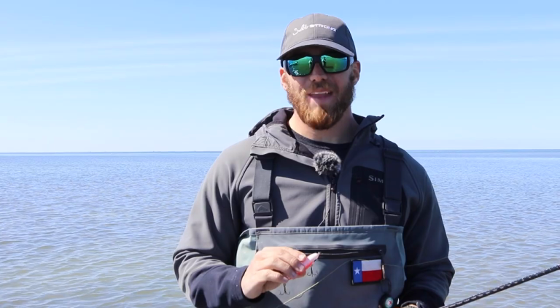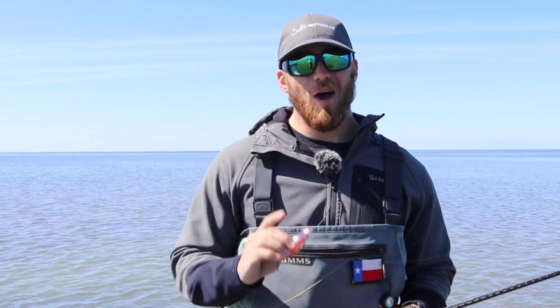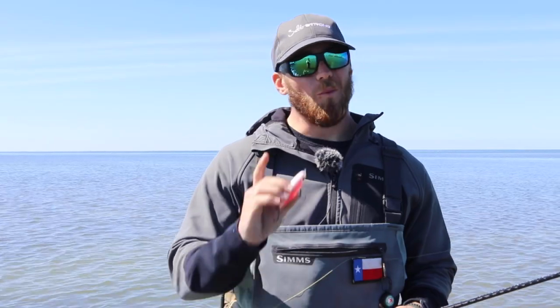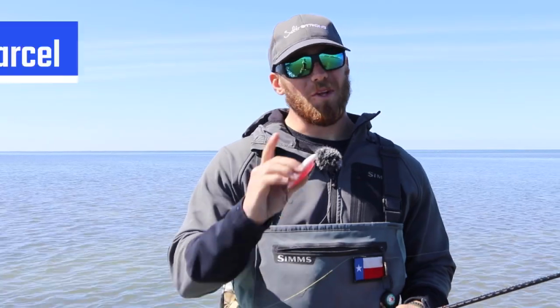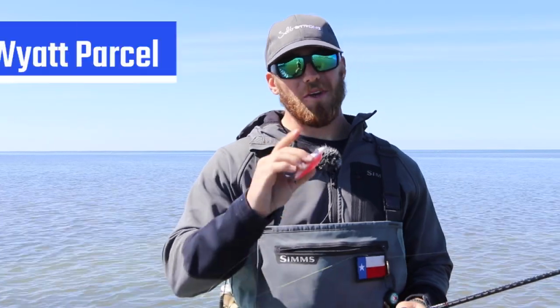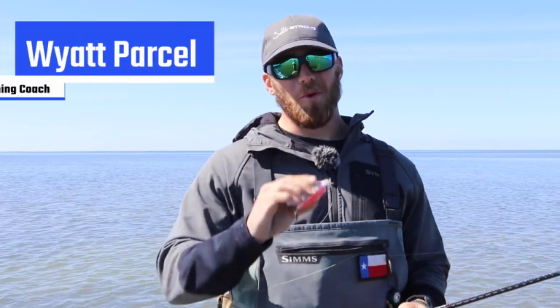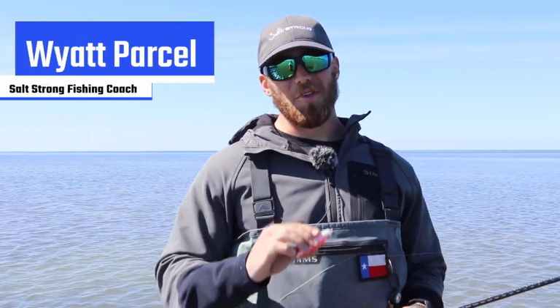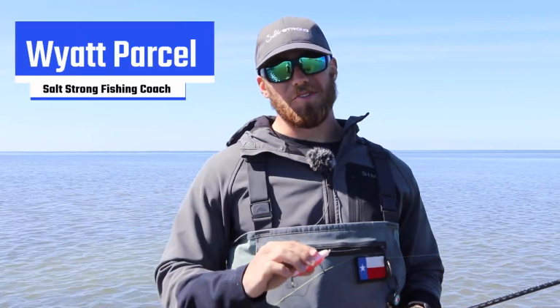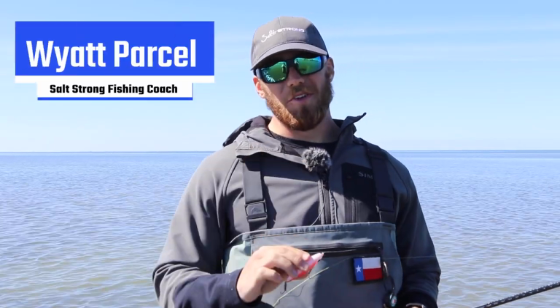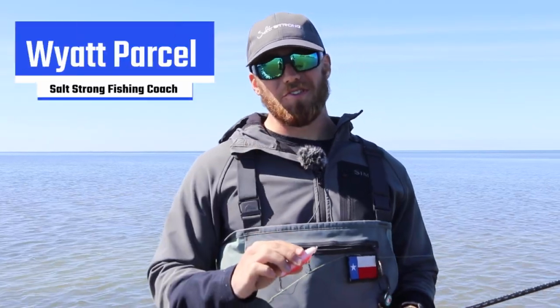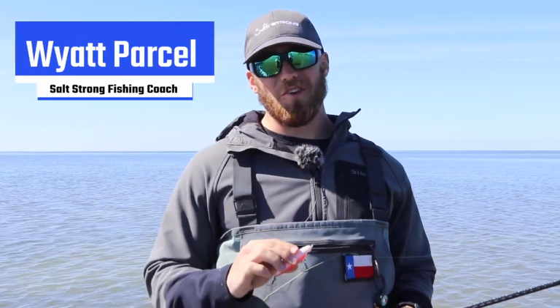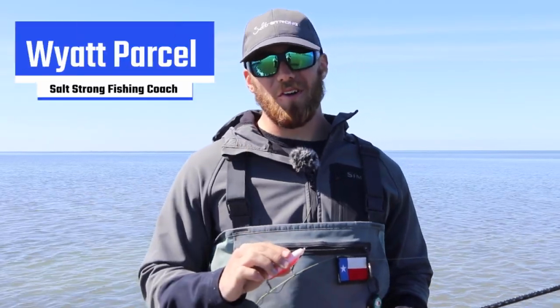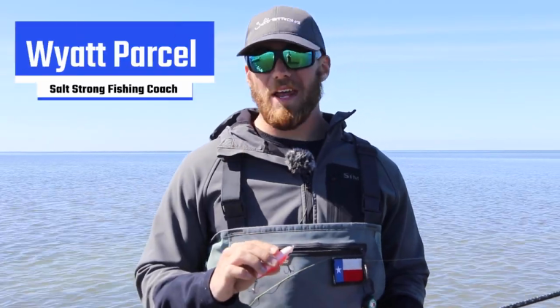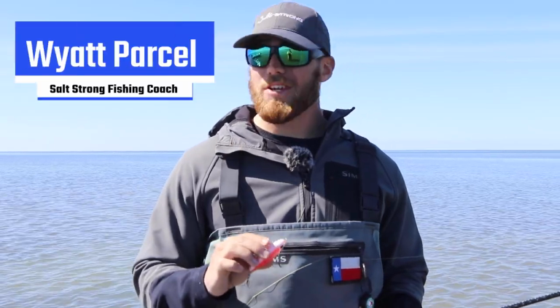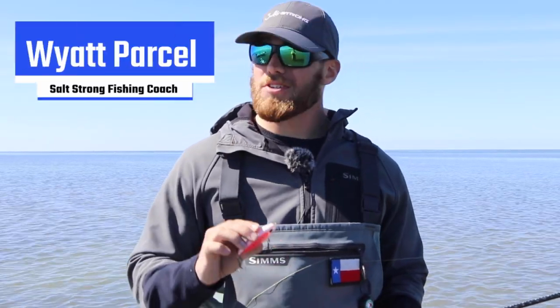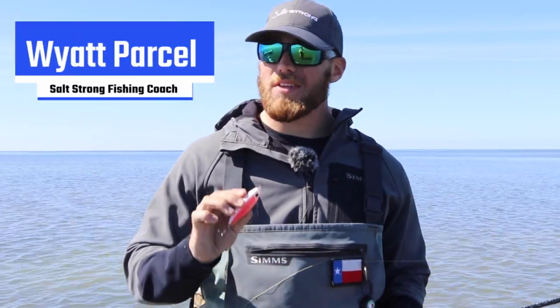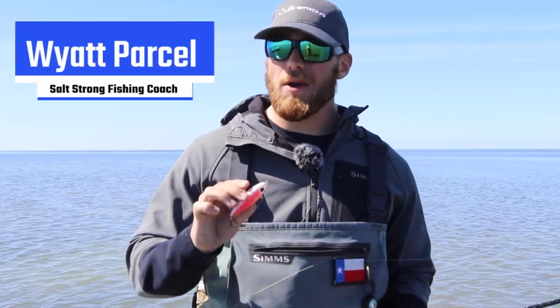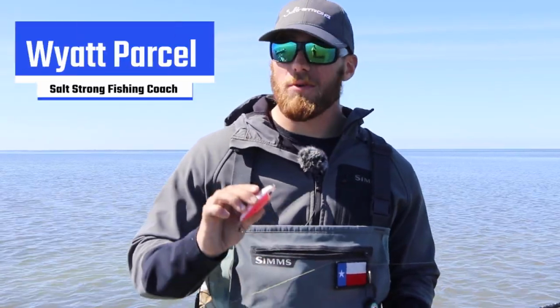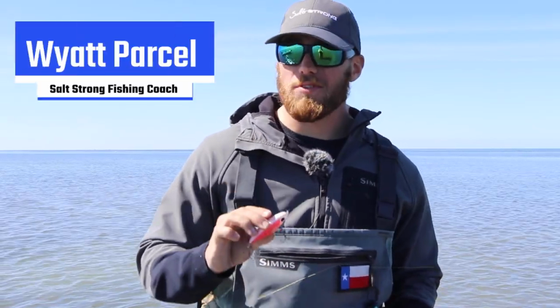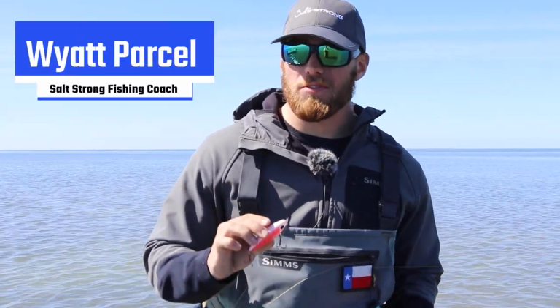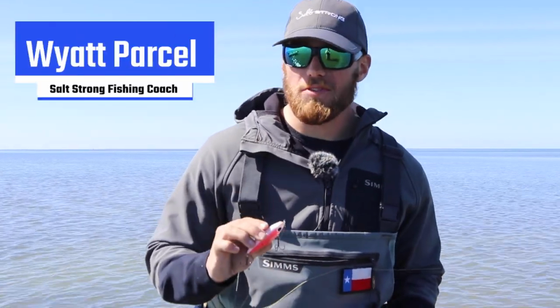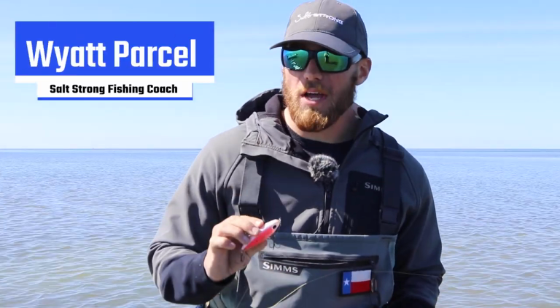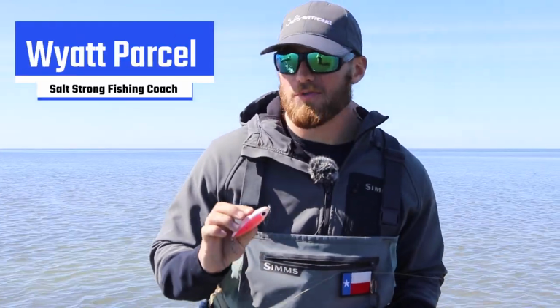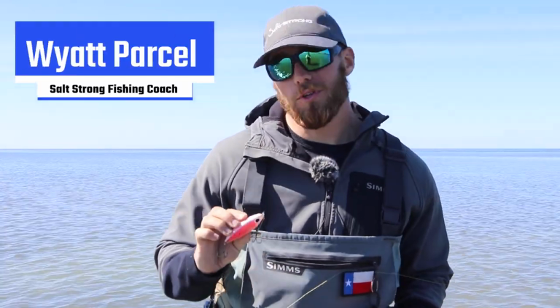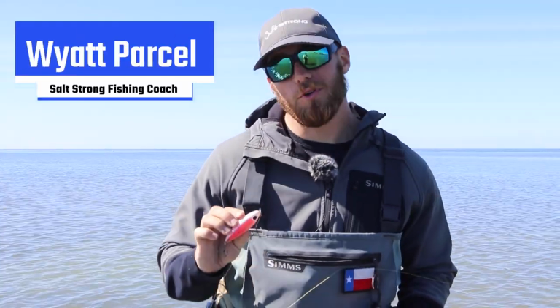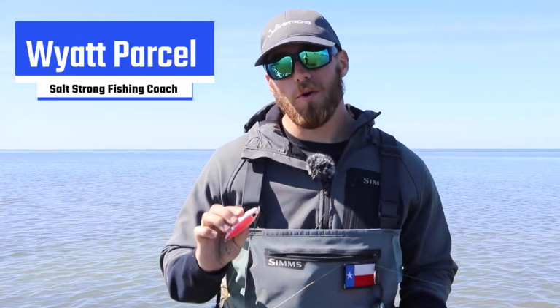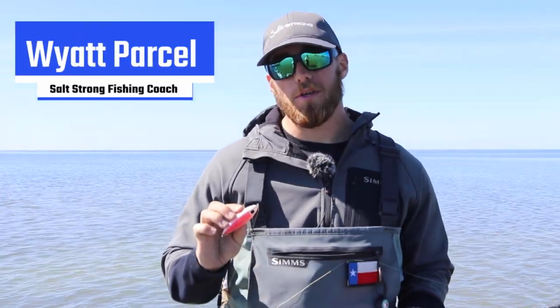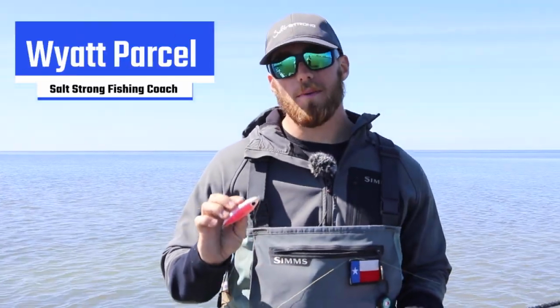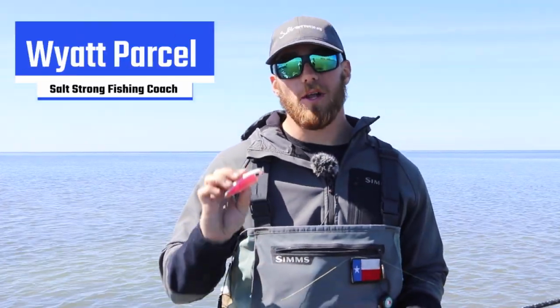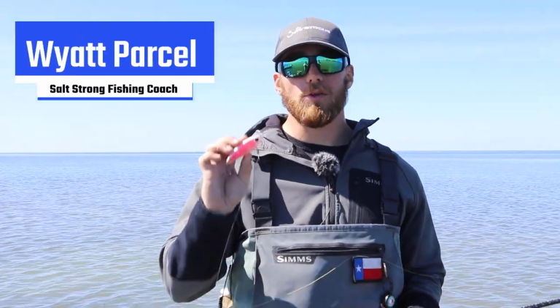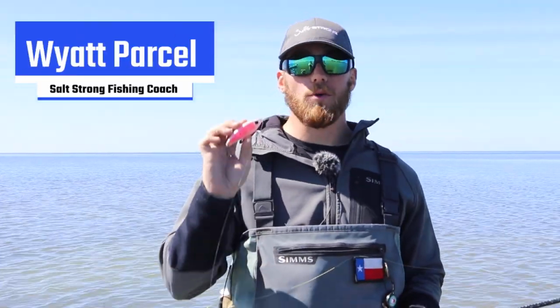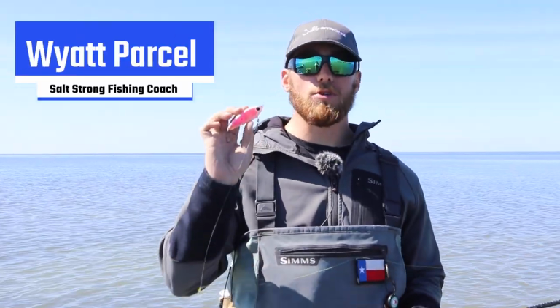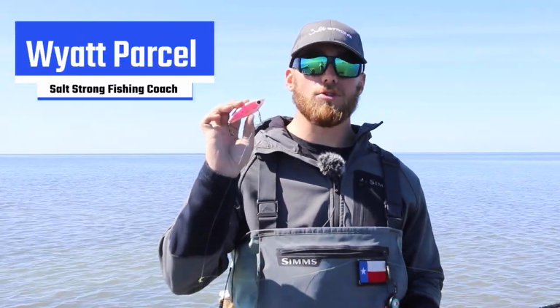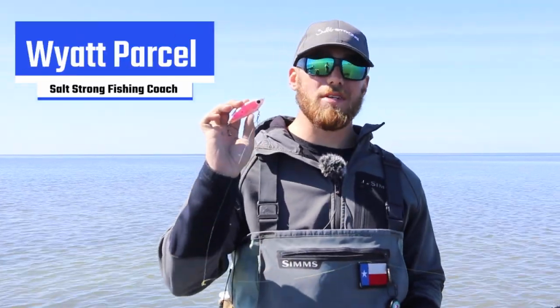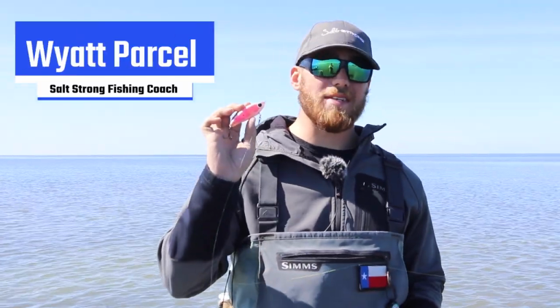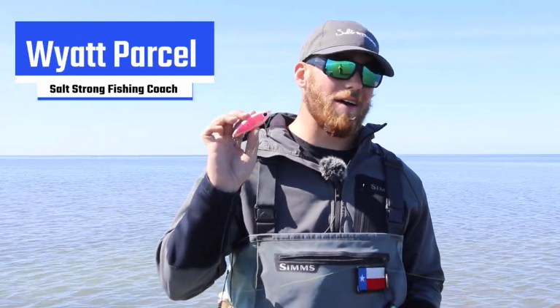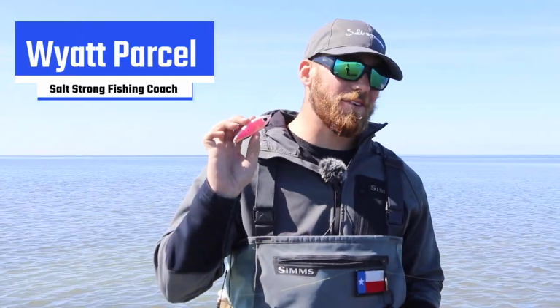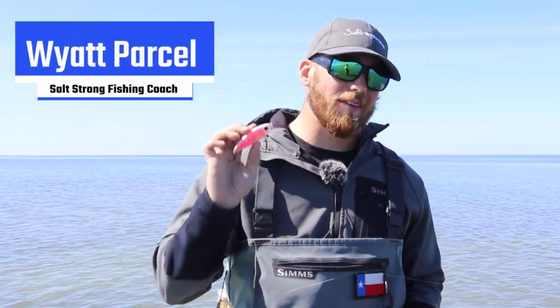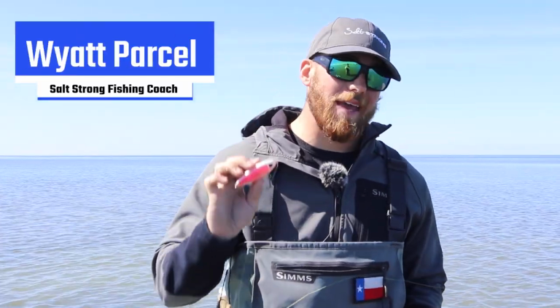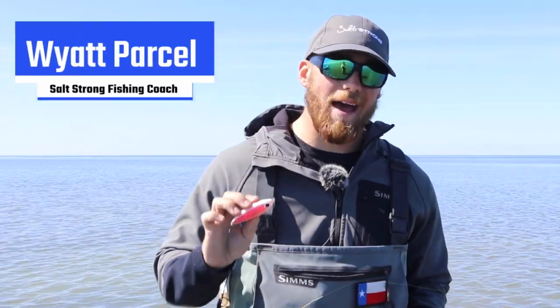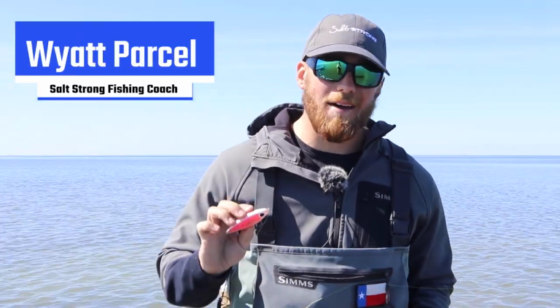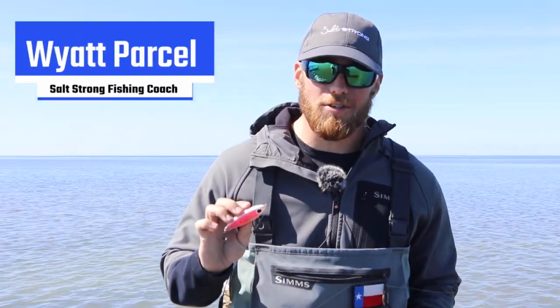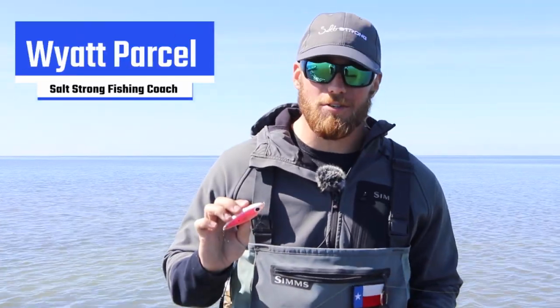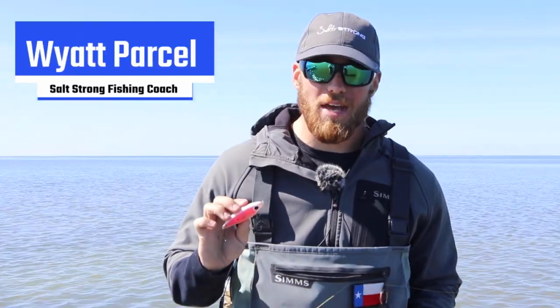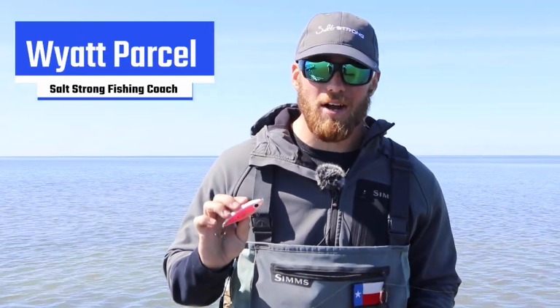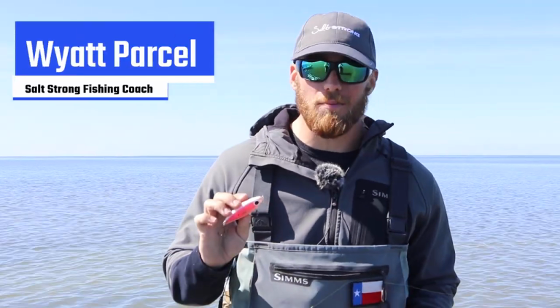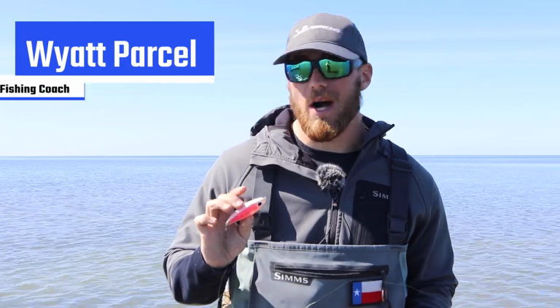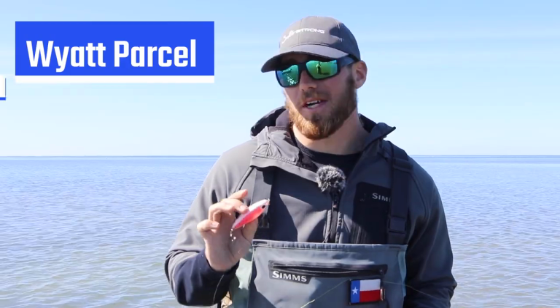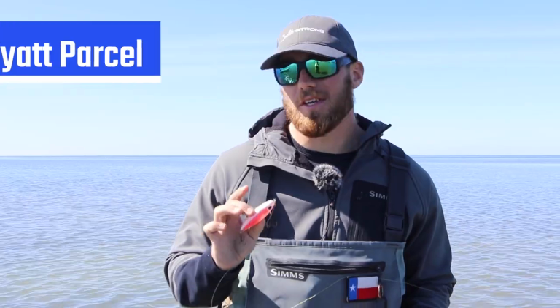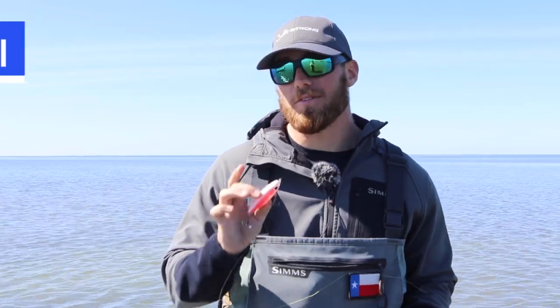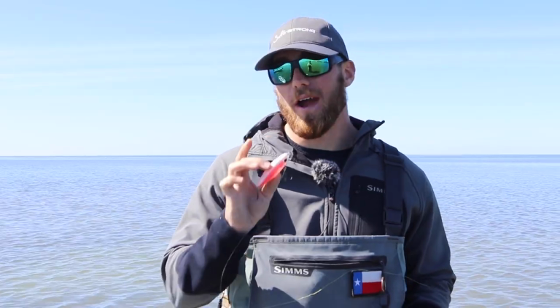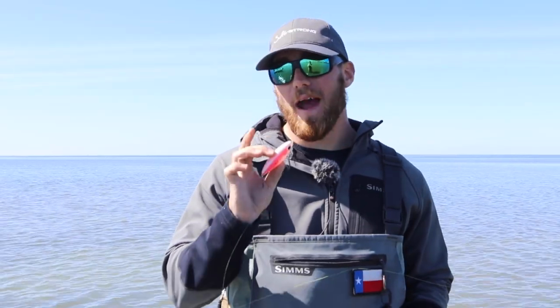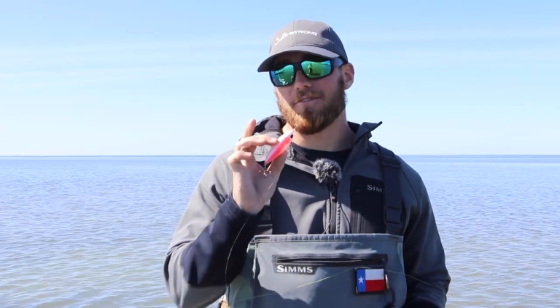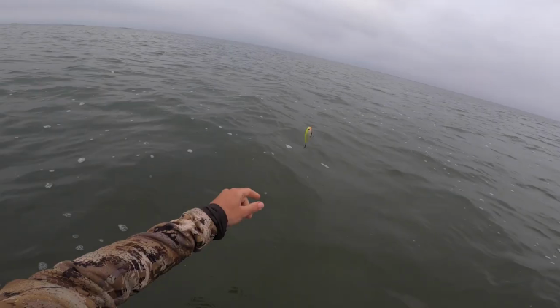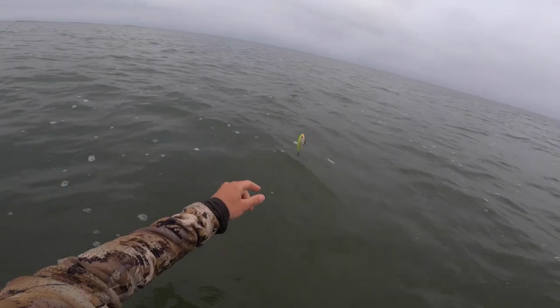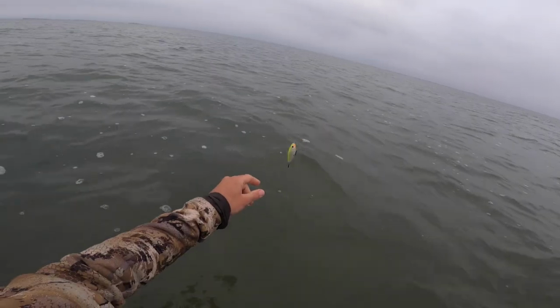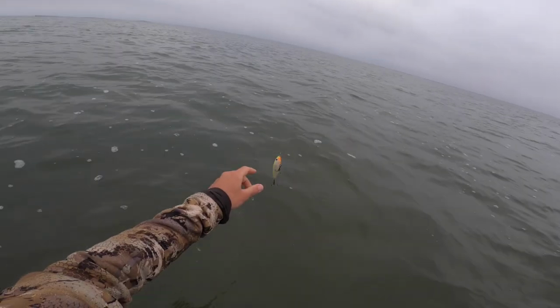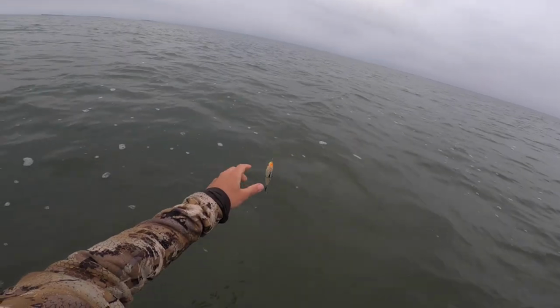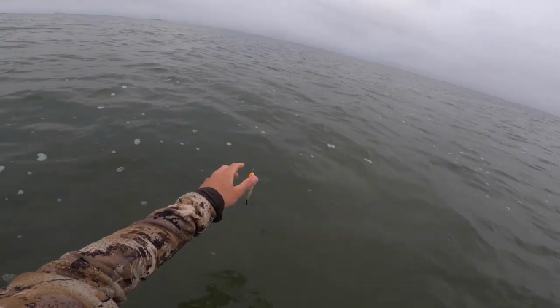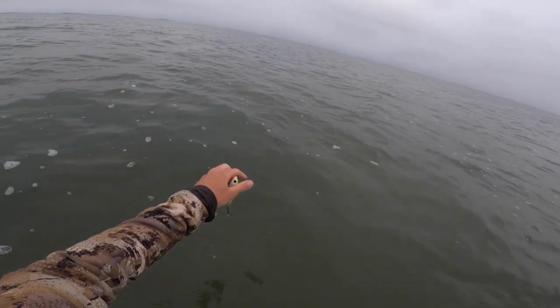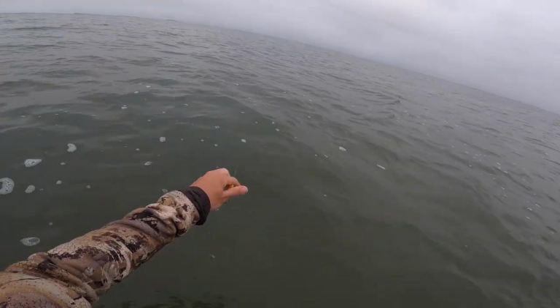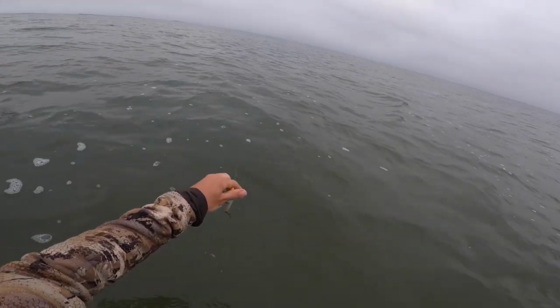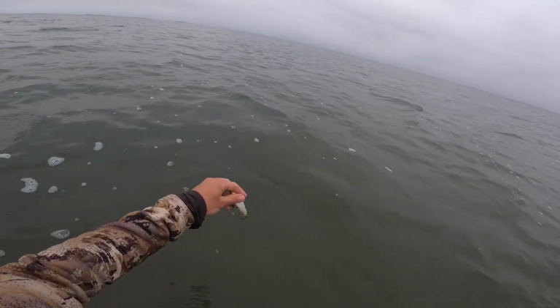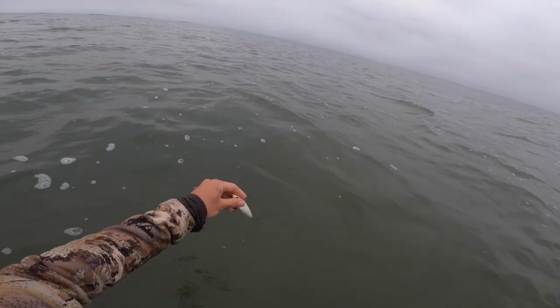What's going on Salt Strong Nation? Today I want to talk to you guys really quickly about a lure you should definitely have in your tackle box if you're after trout in the spring.